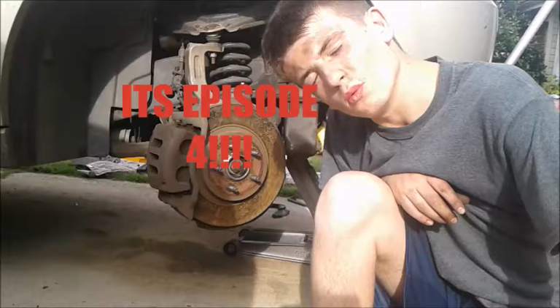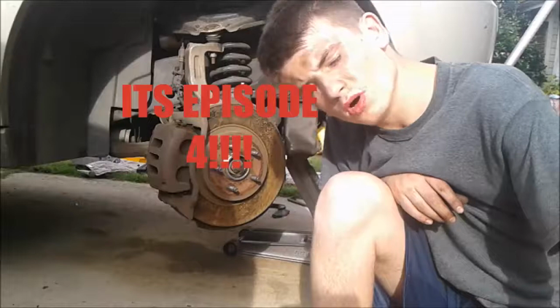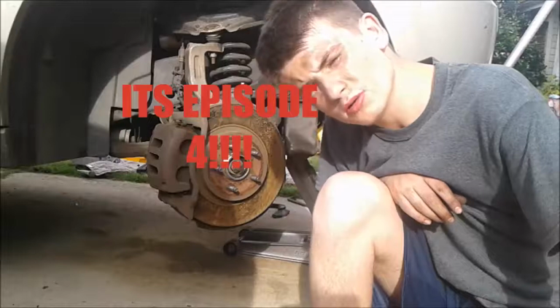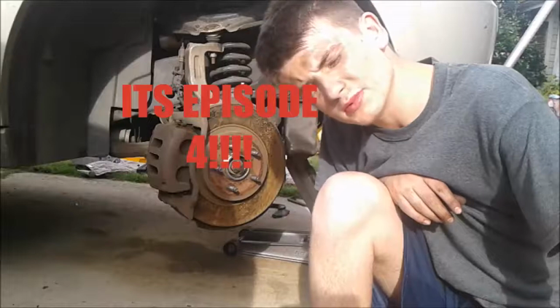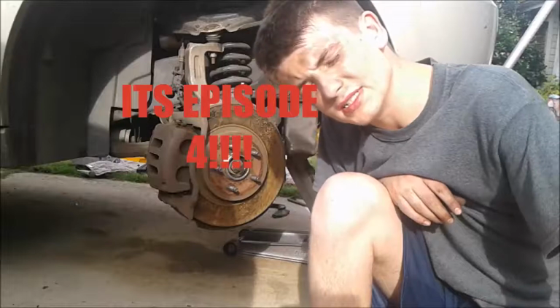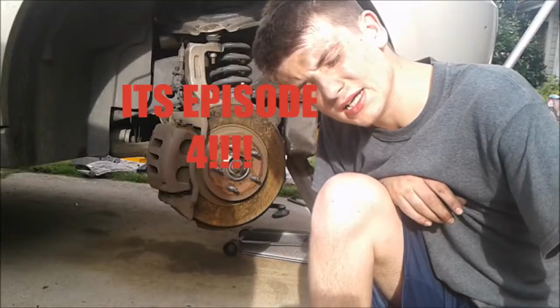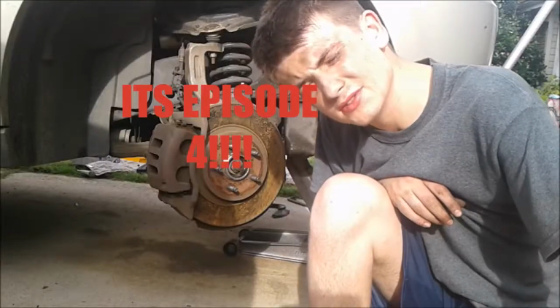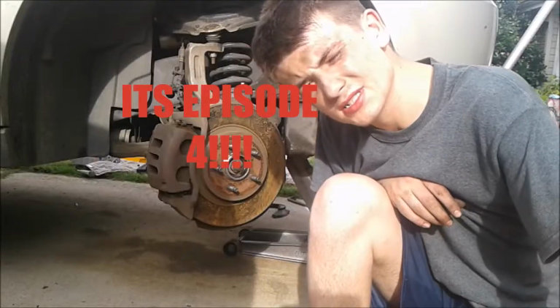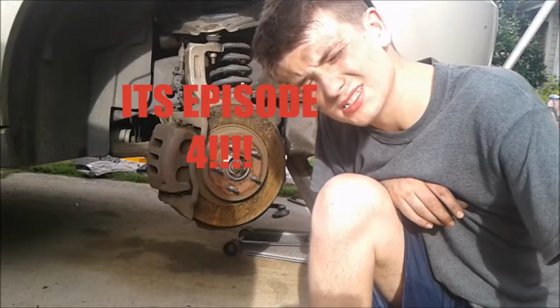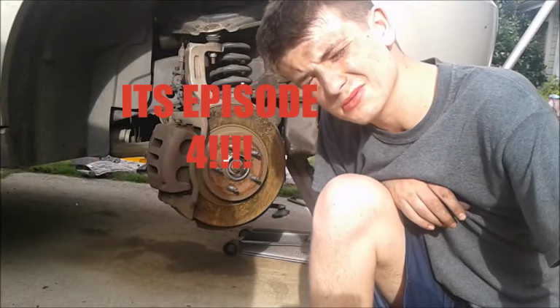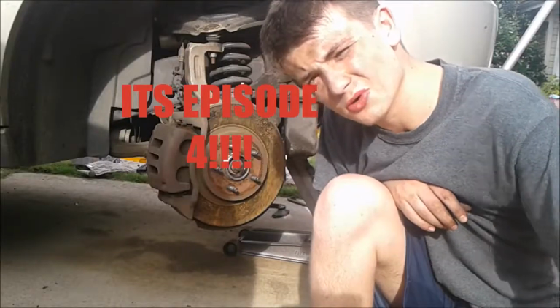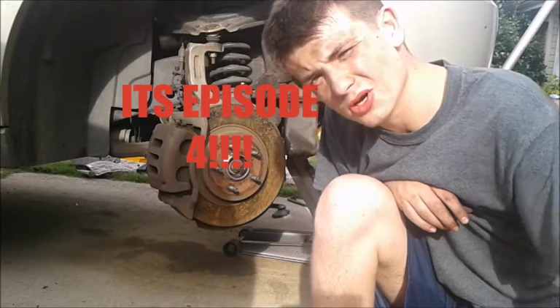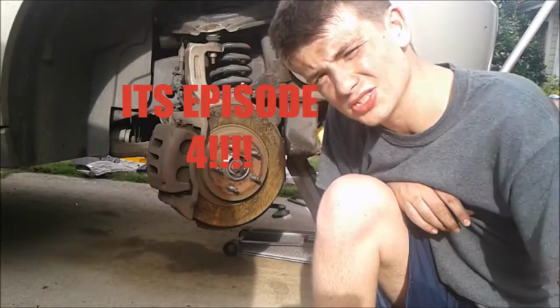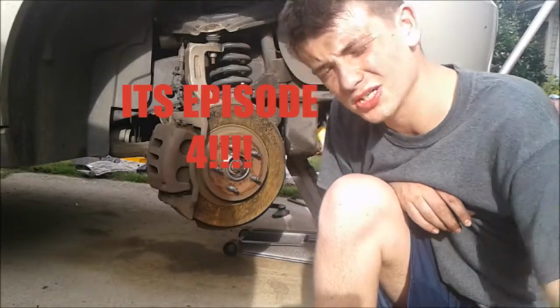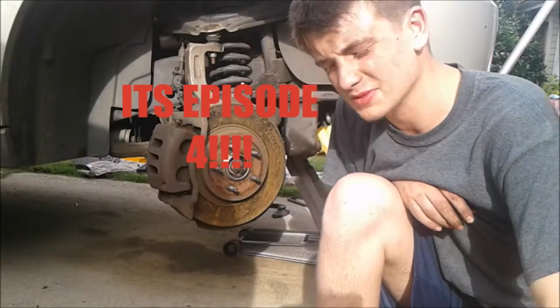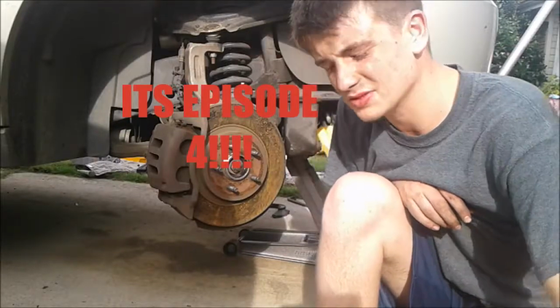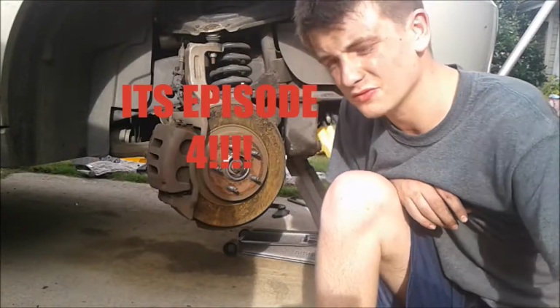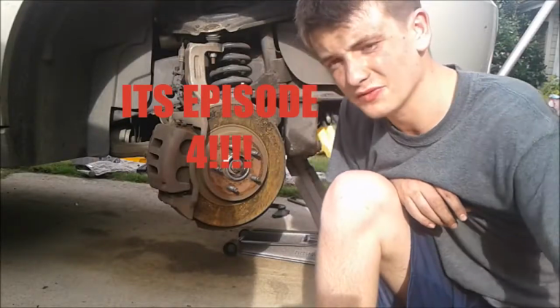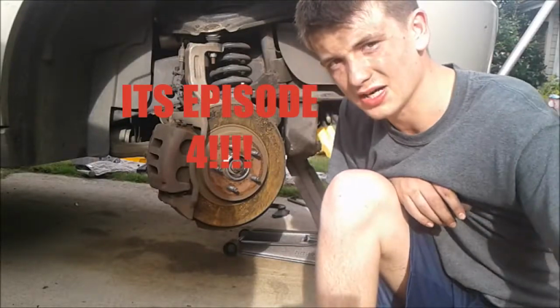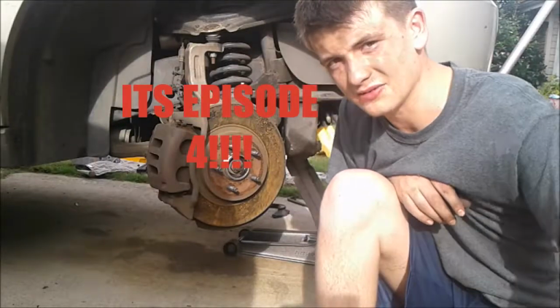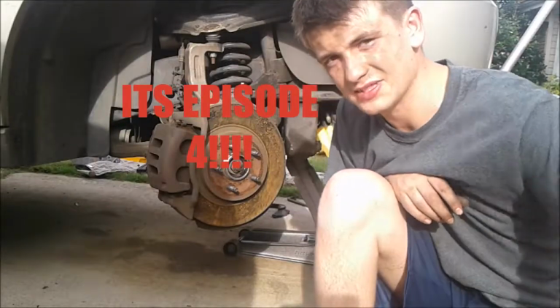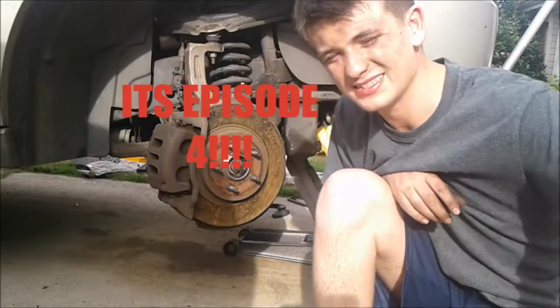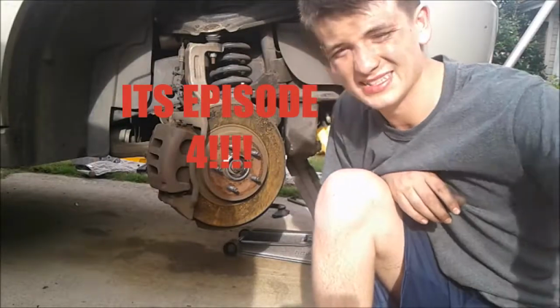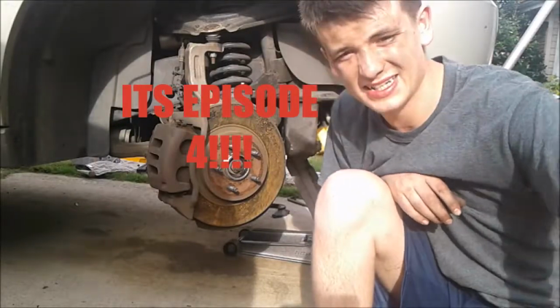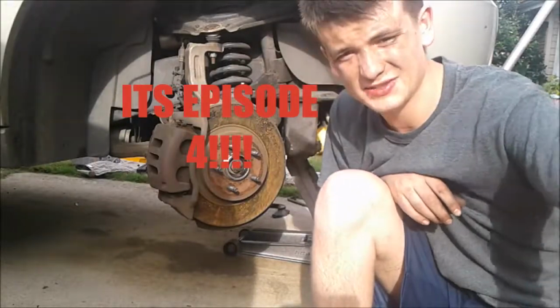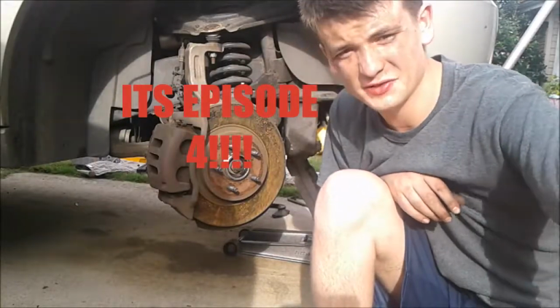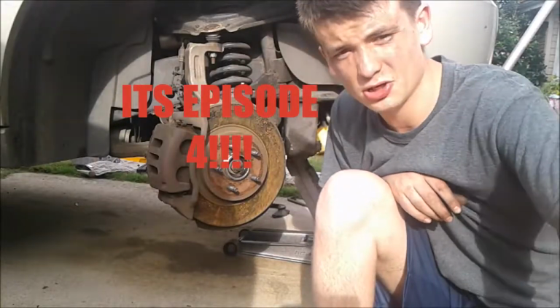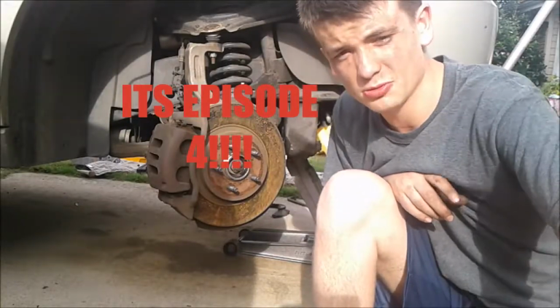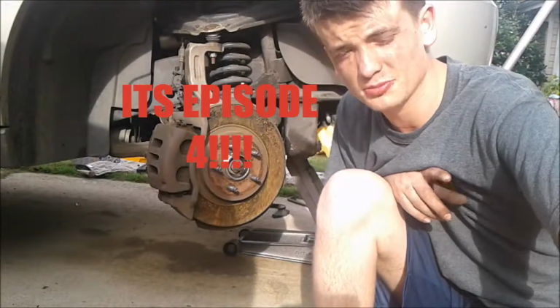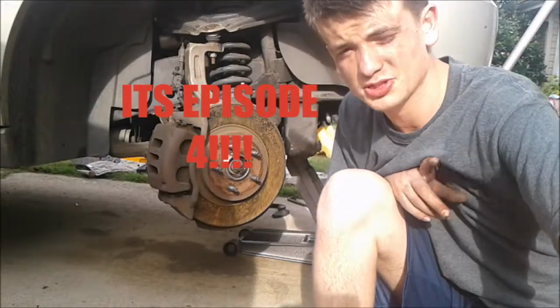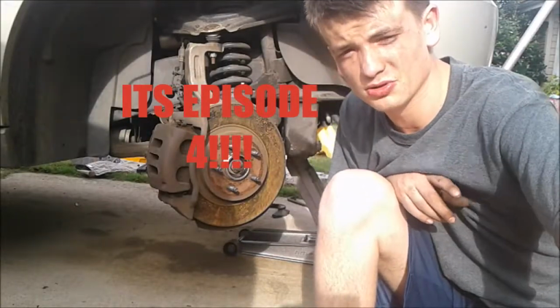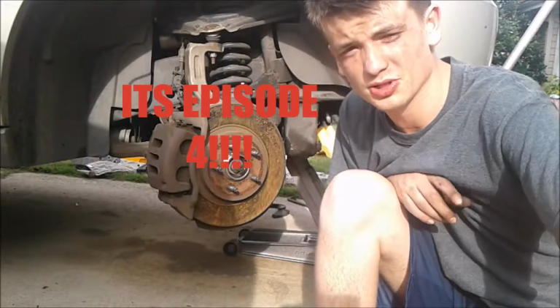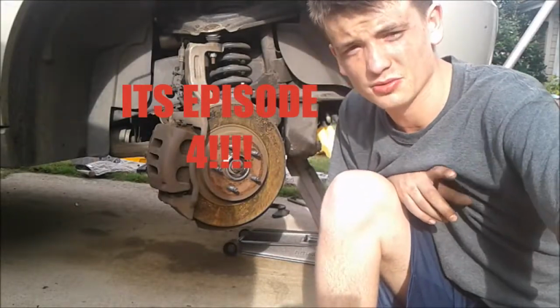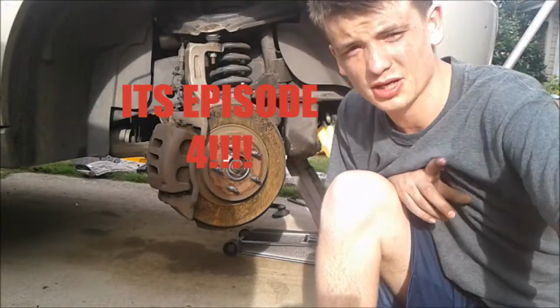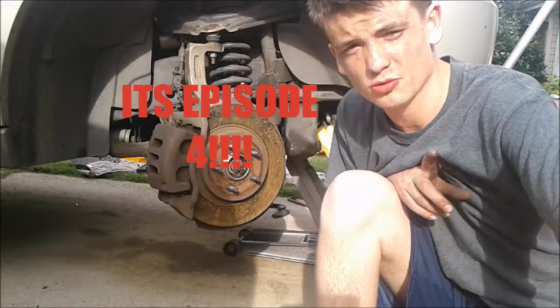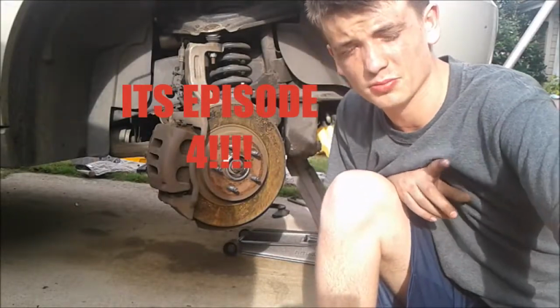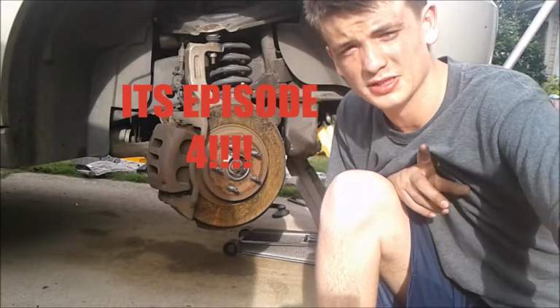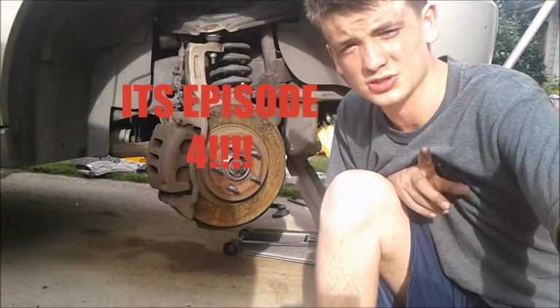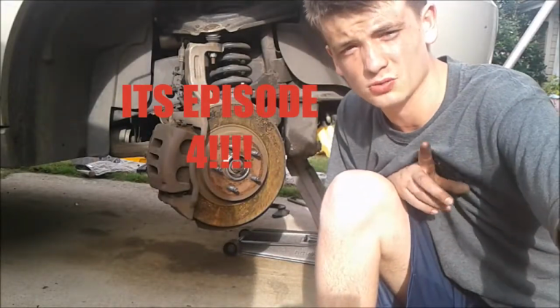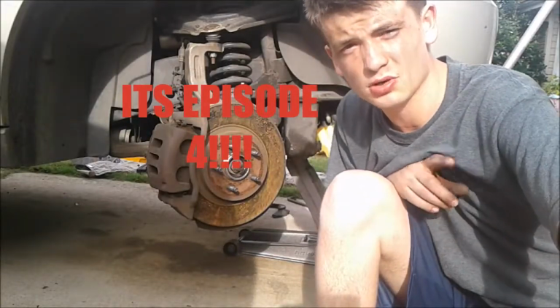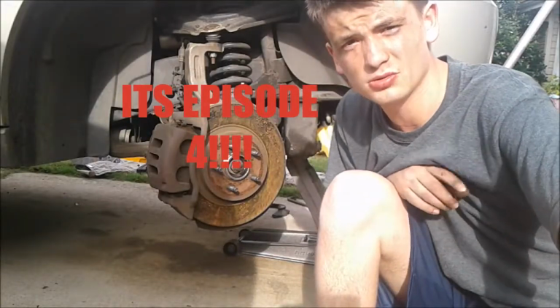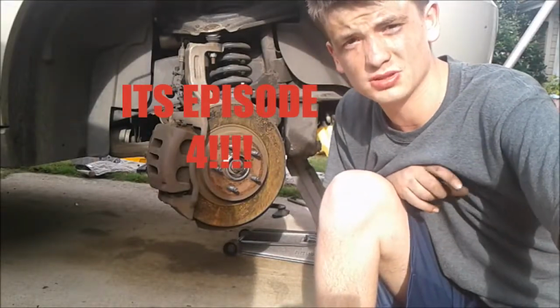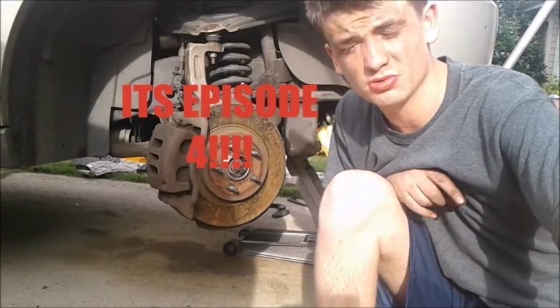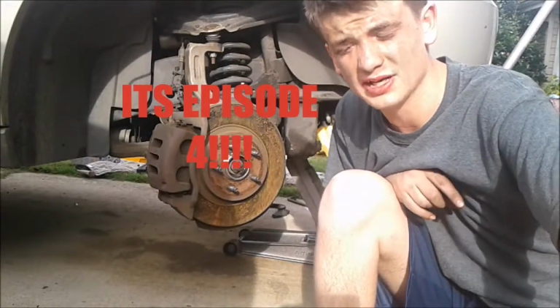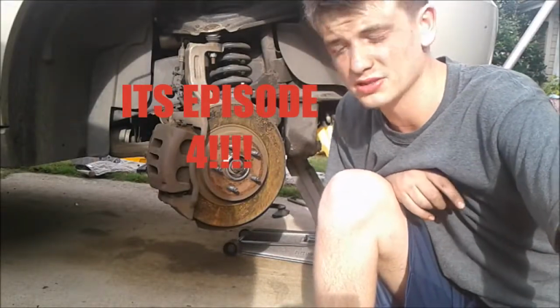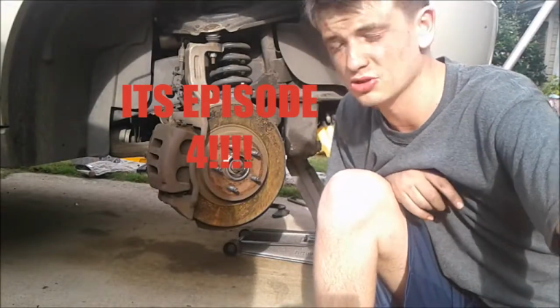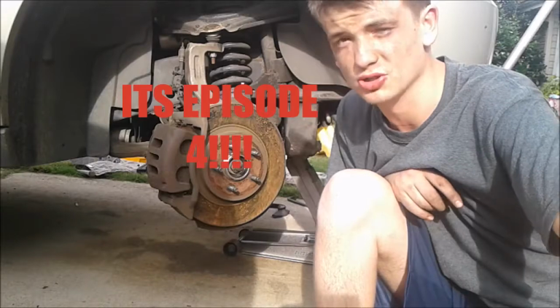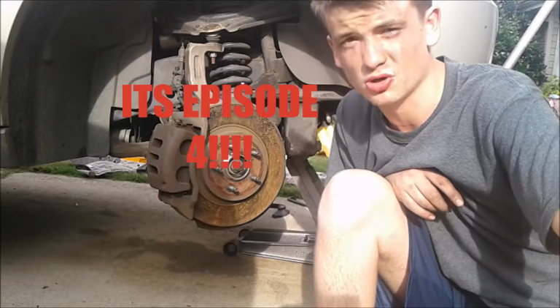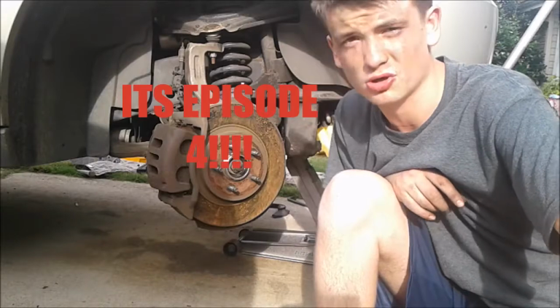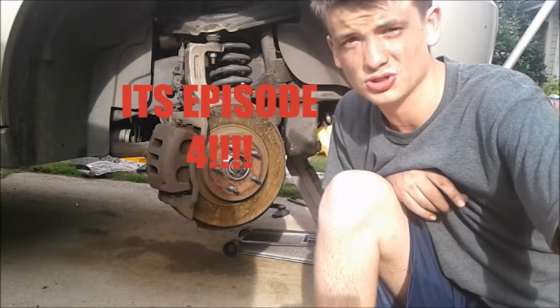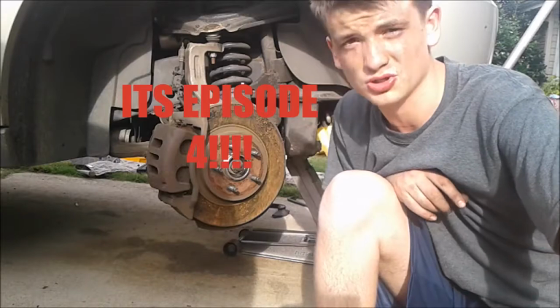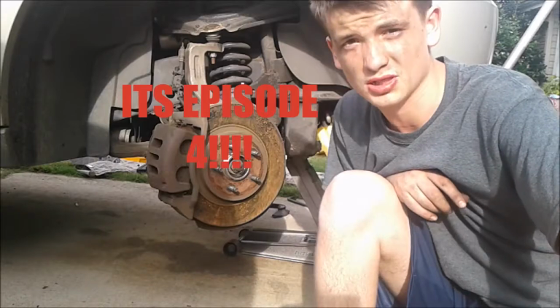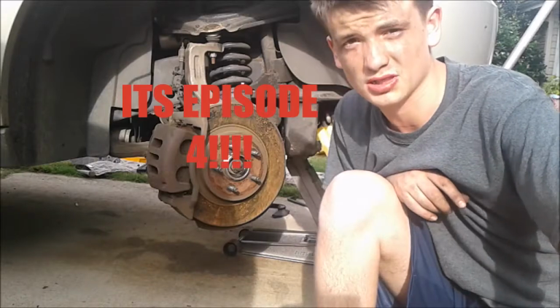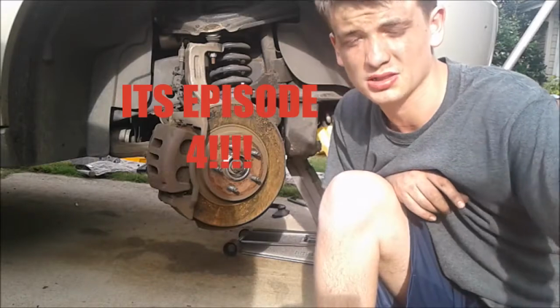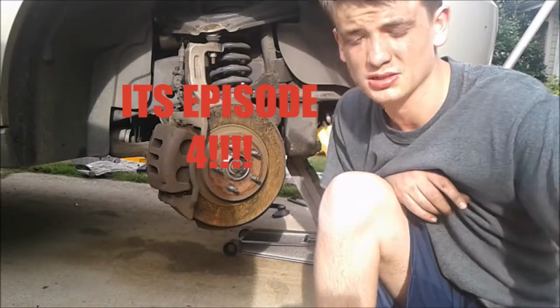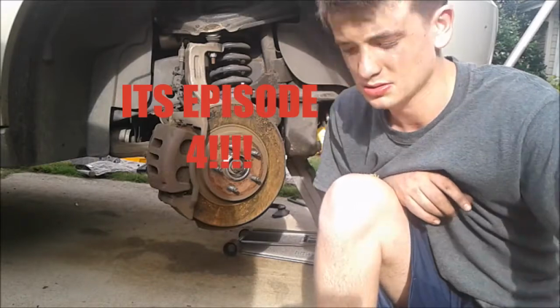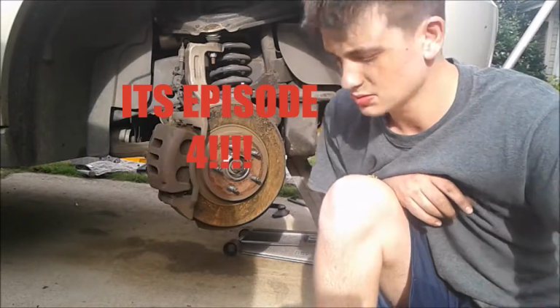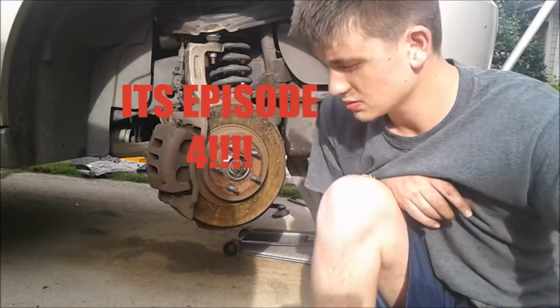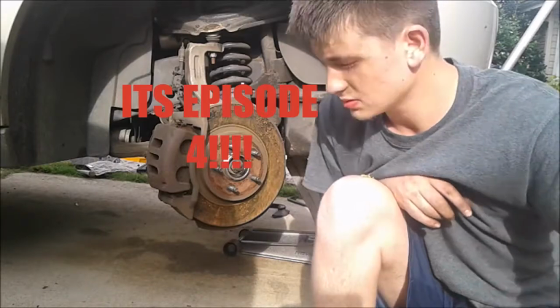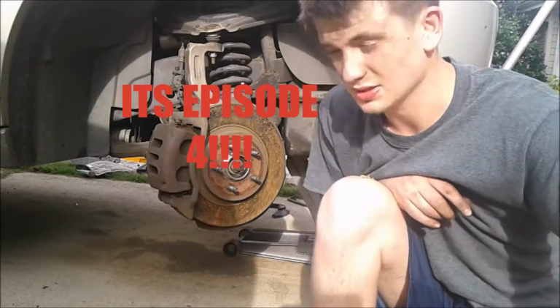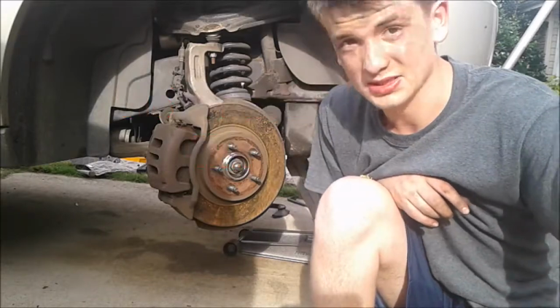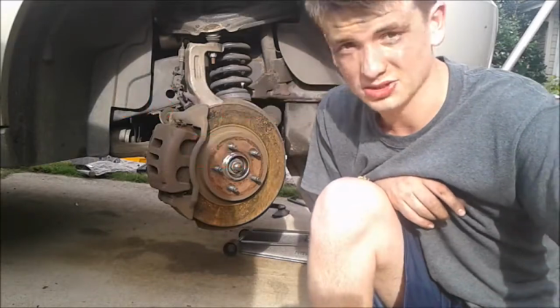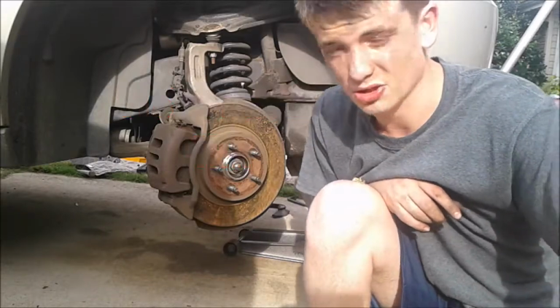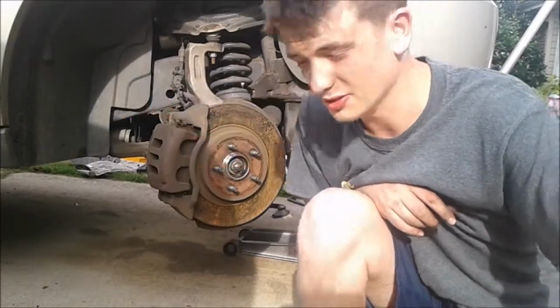Welcome to David's Custom Garage episode 5. In today's video I'm going to be showing you how to replace the rotors and brakes on your car or truck. Let's get started.